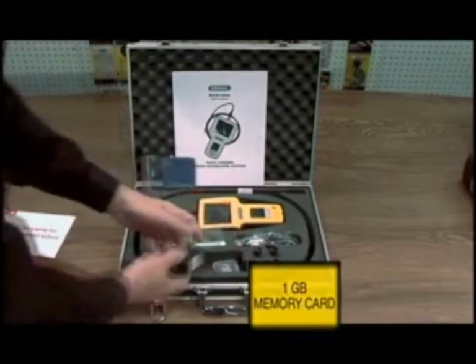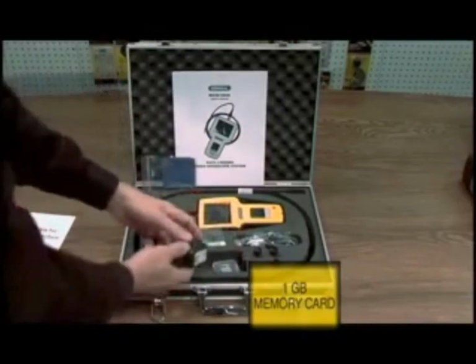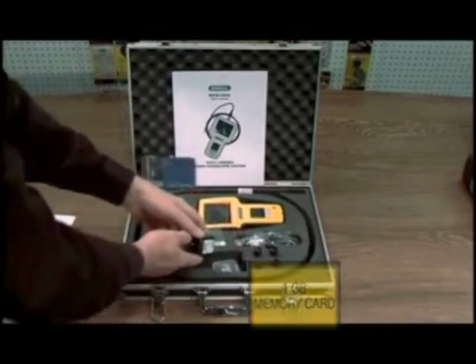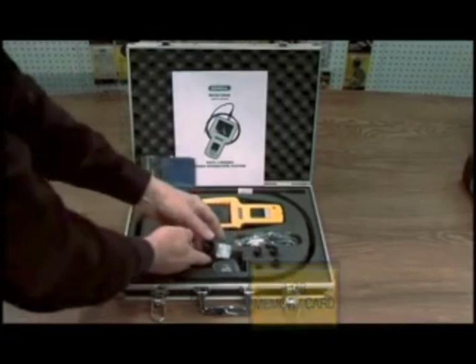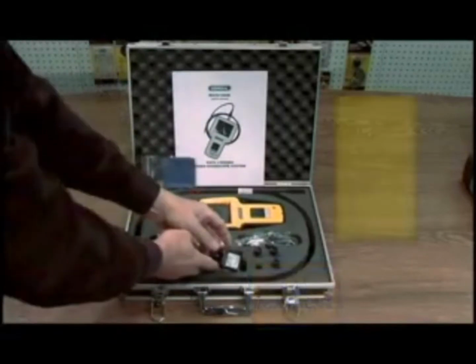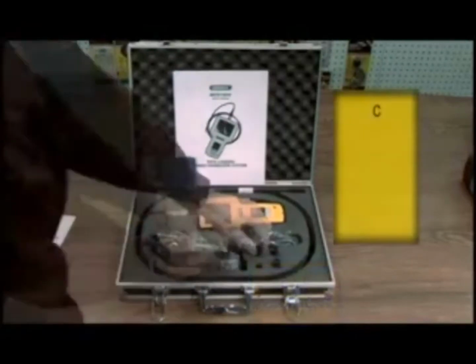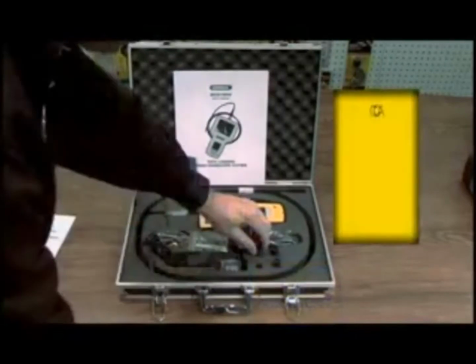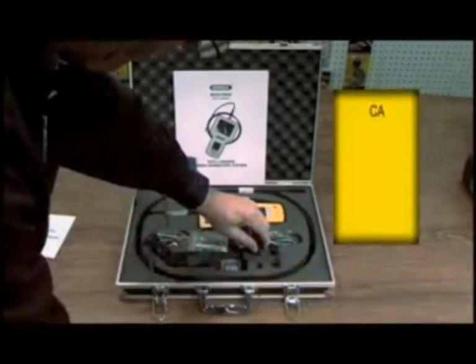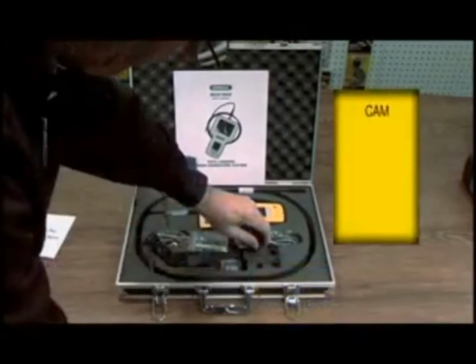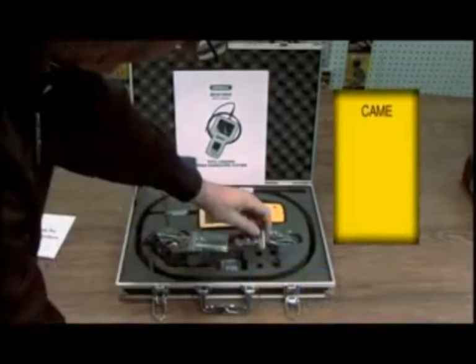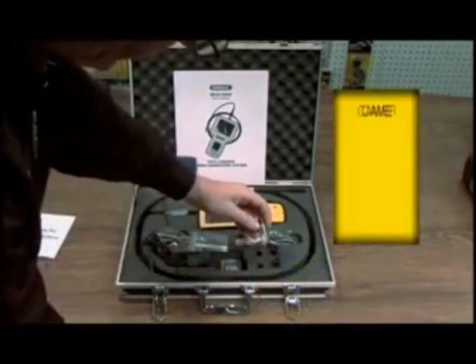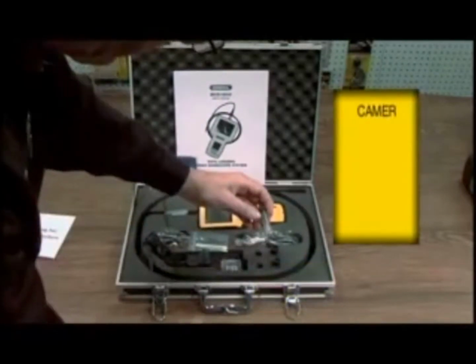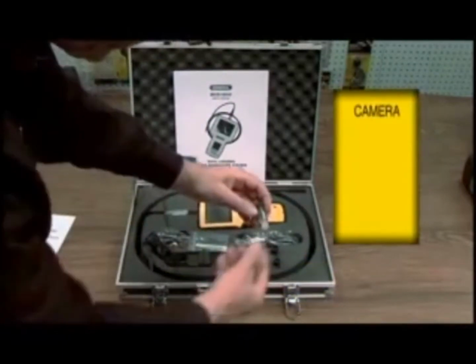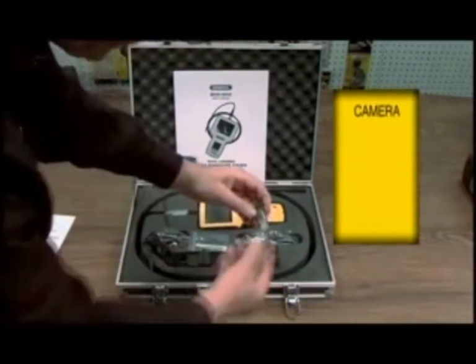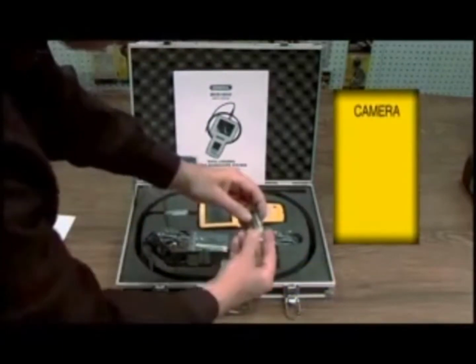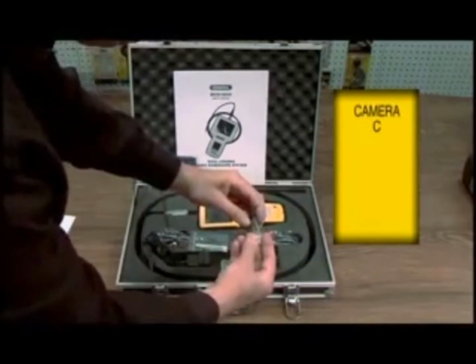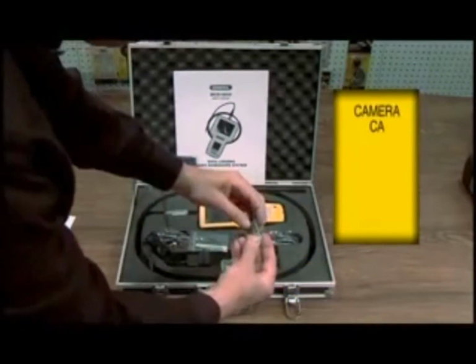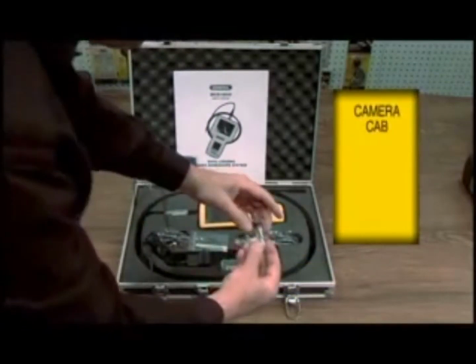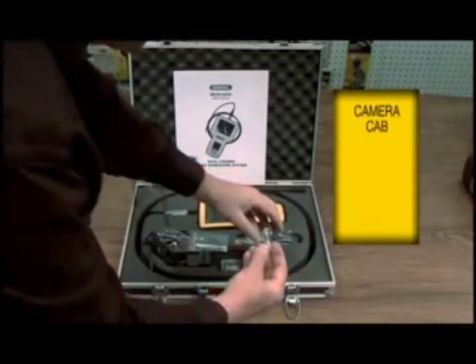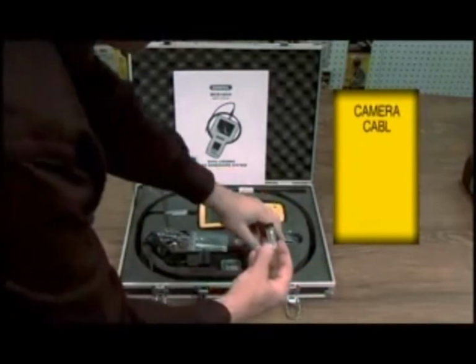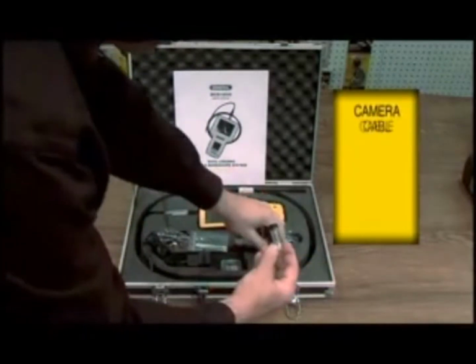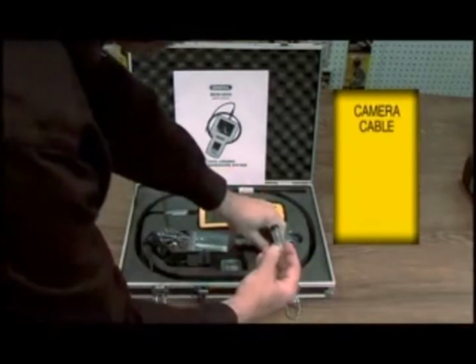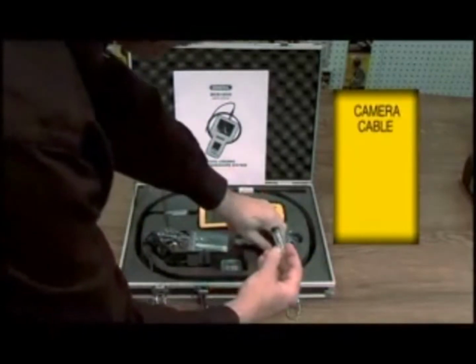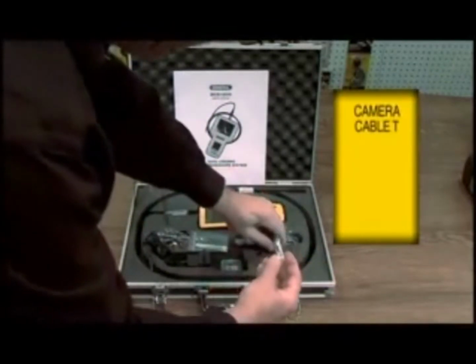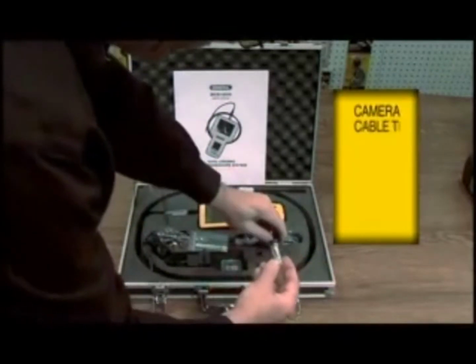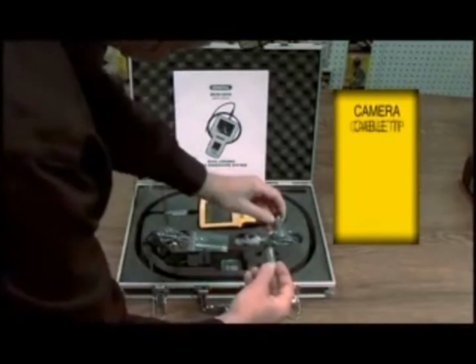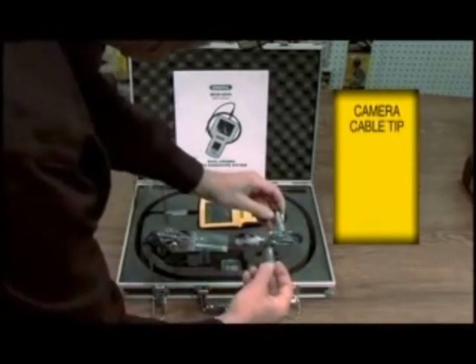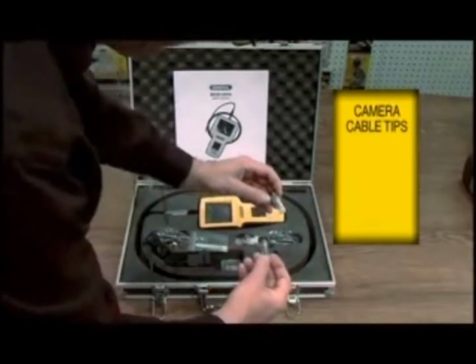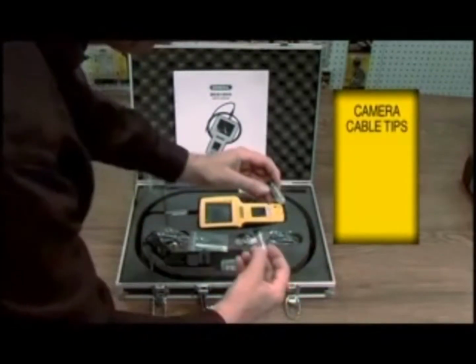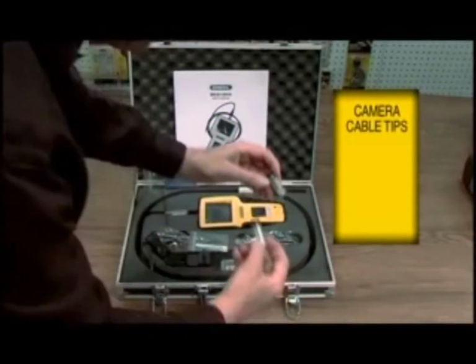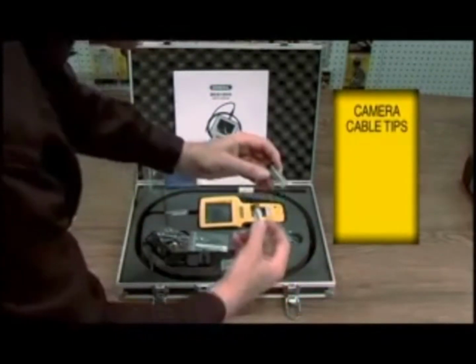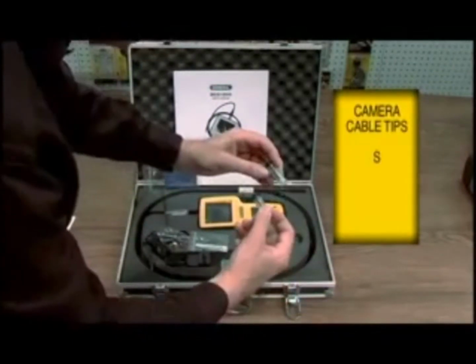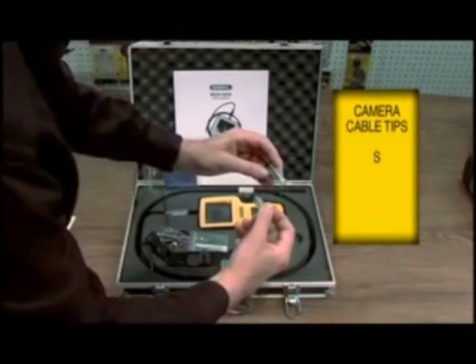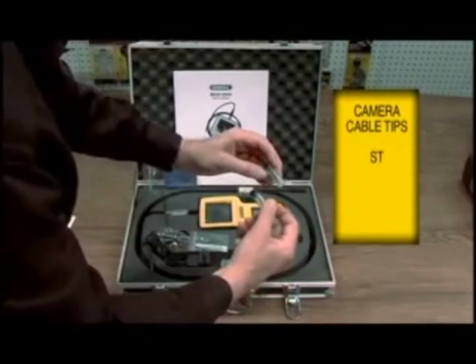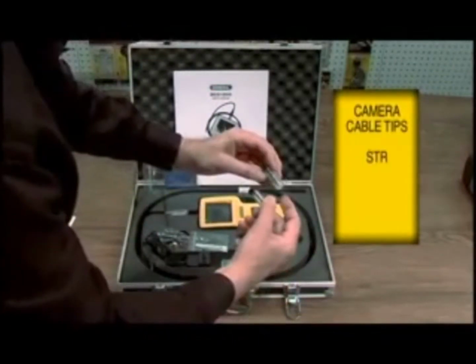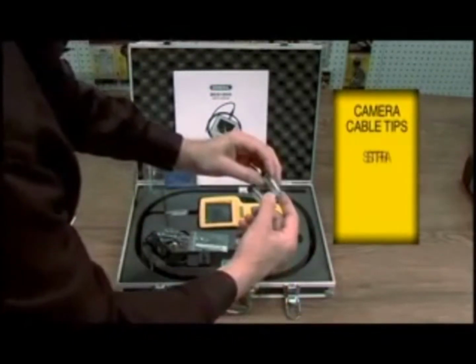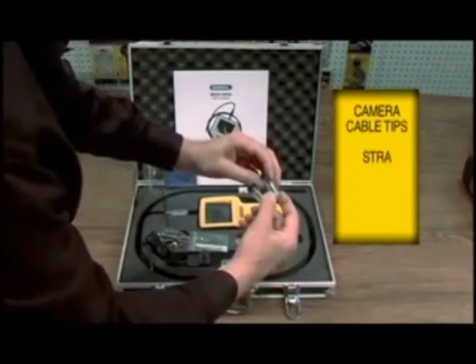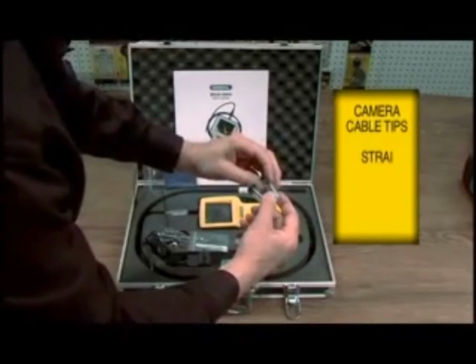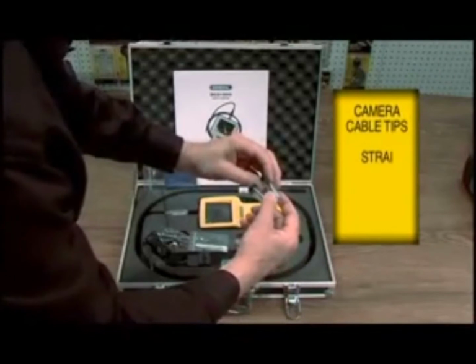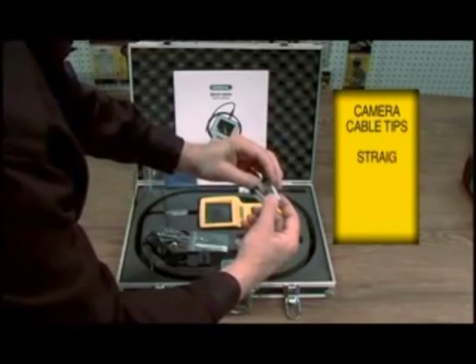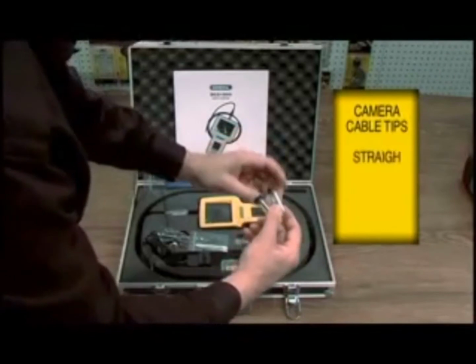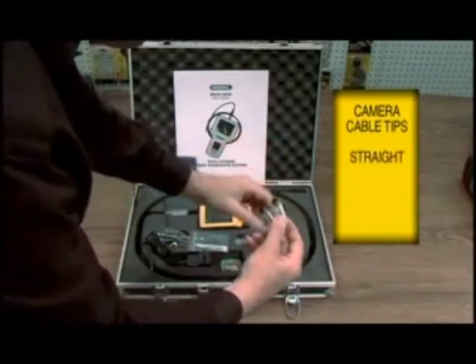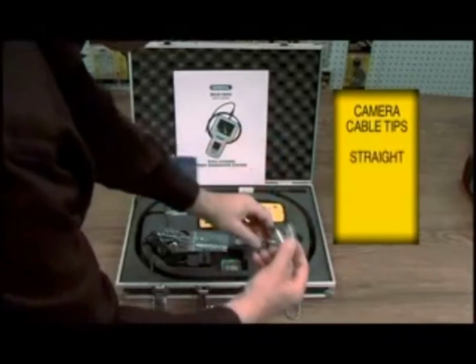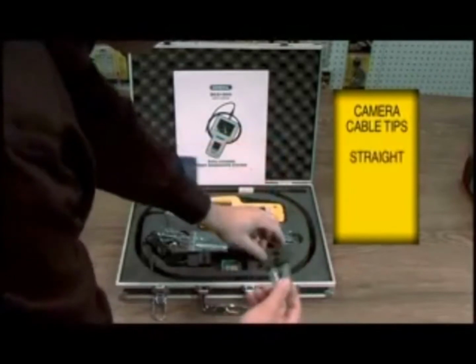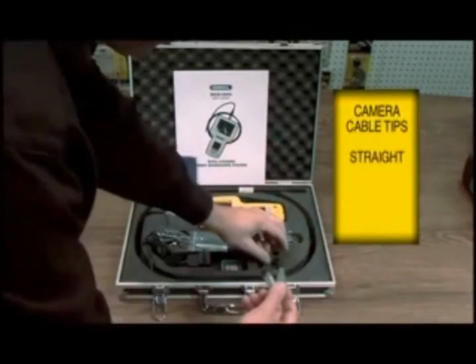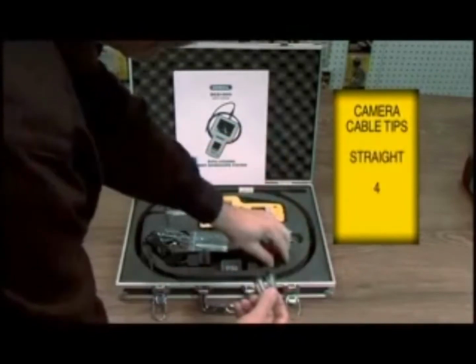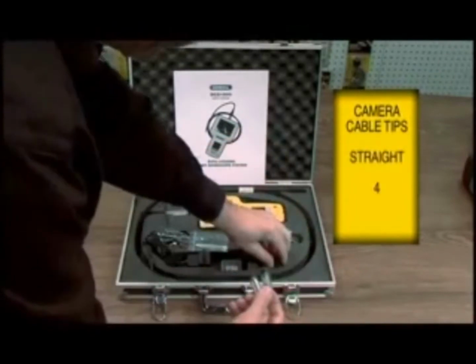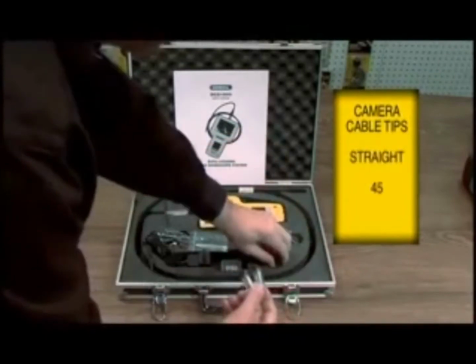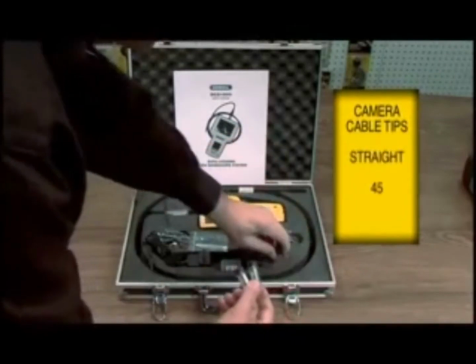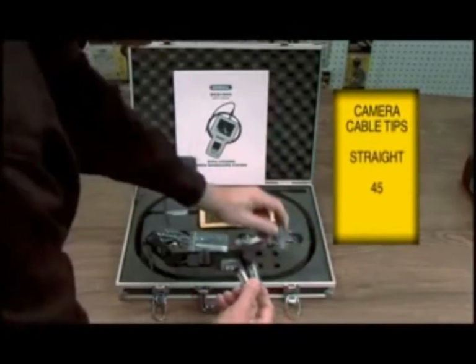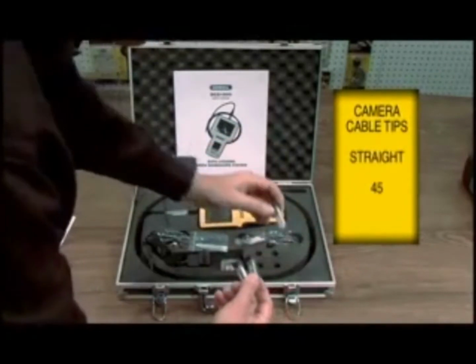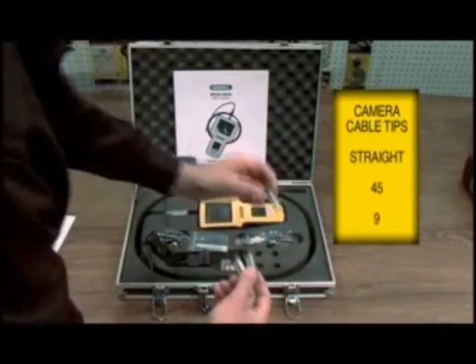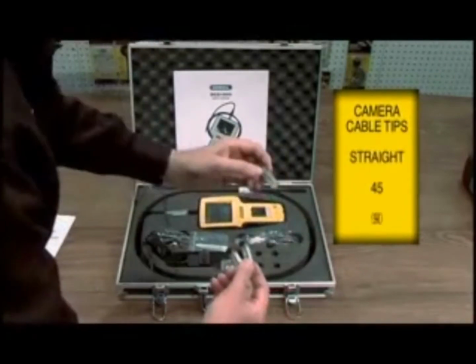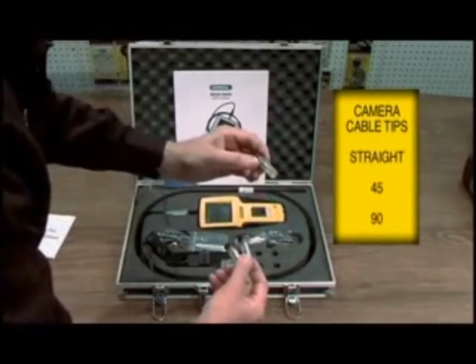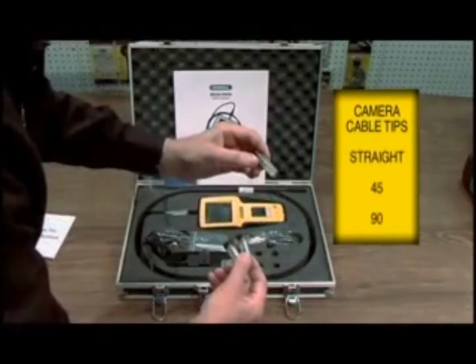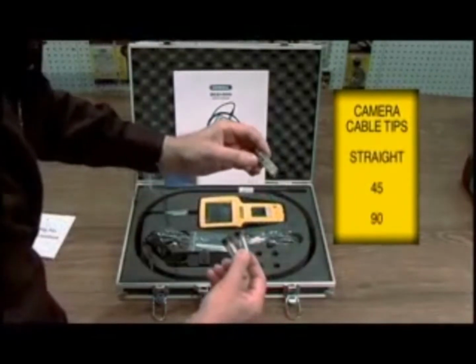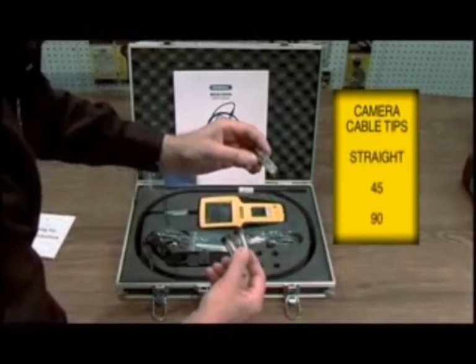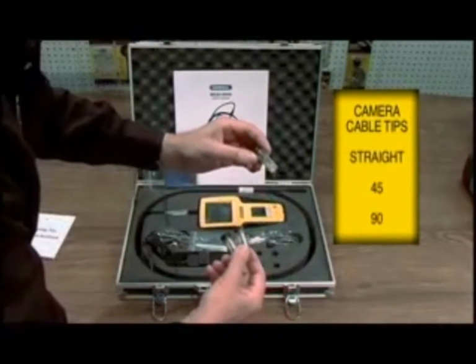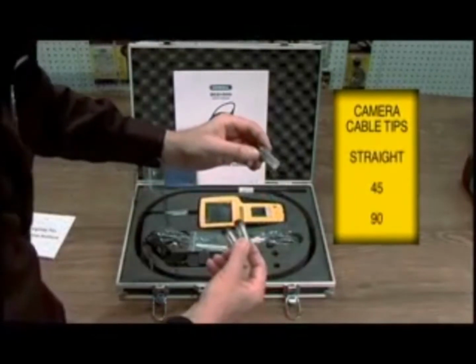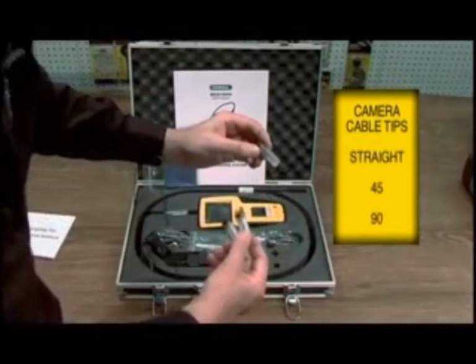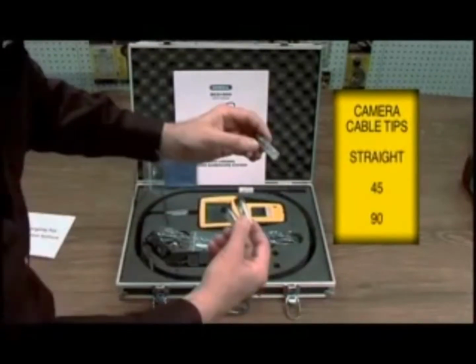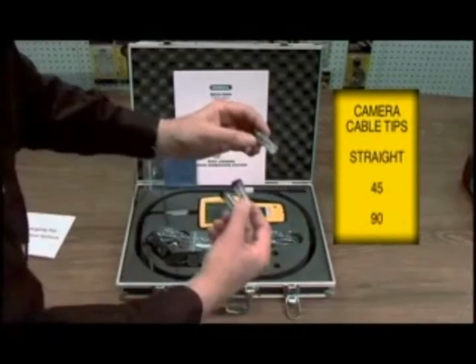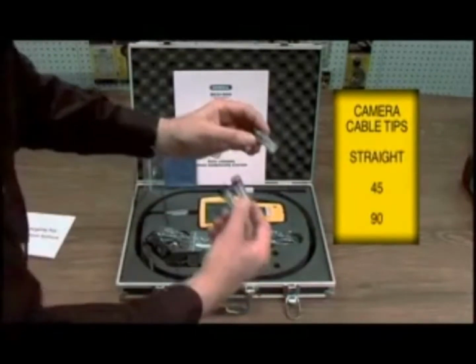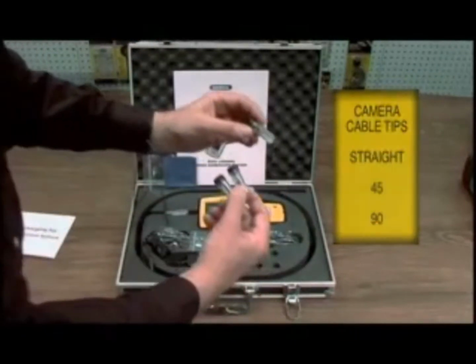It comes with 3 tips: a straight tip, a 45-degree tip, and a 90-degree tip.